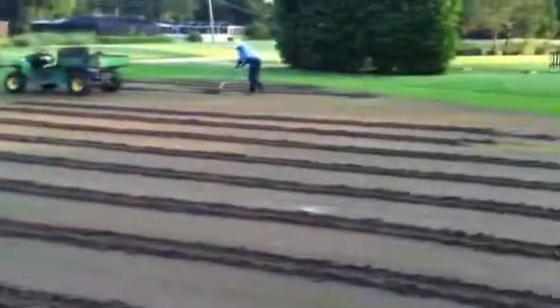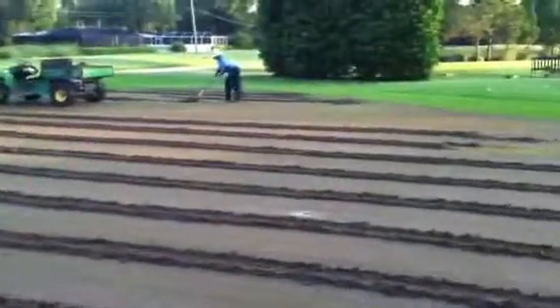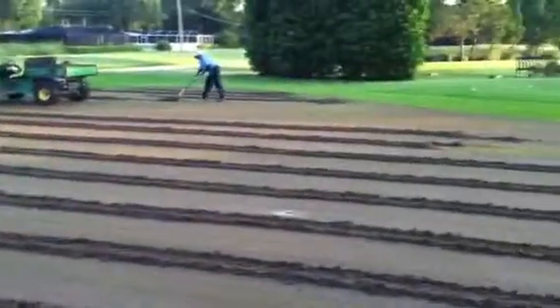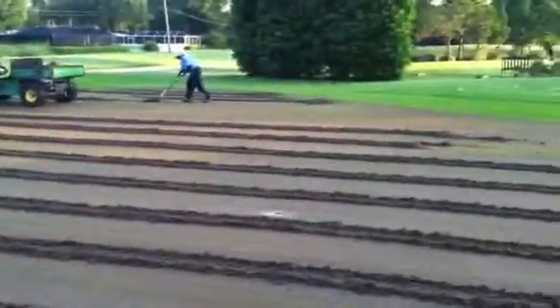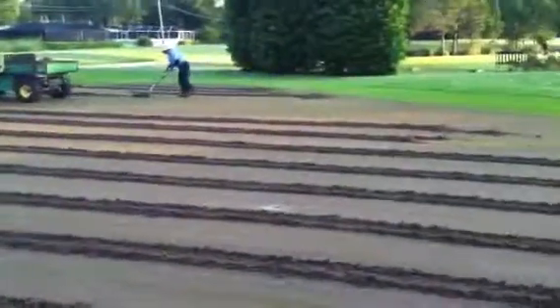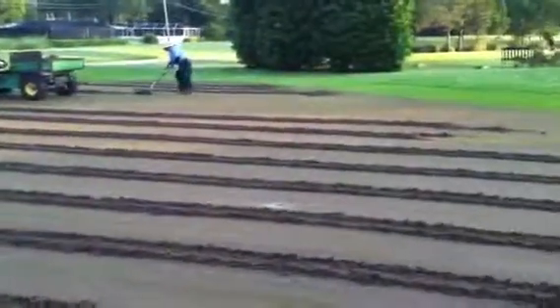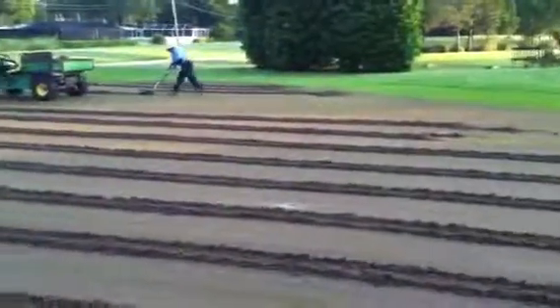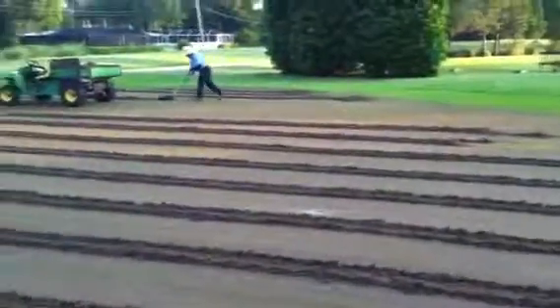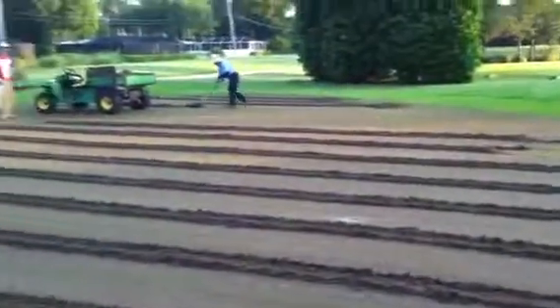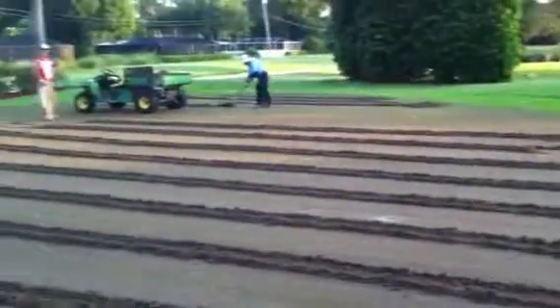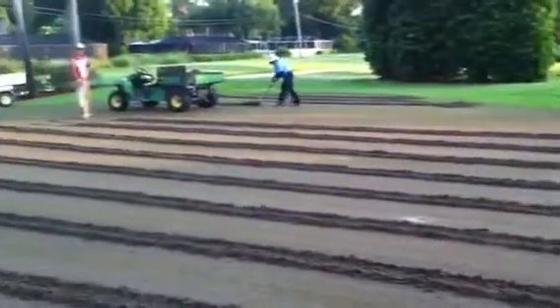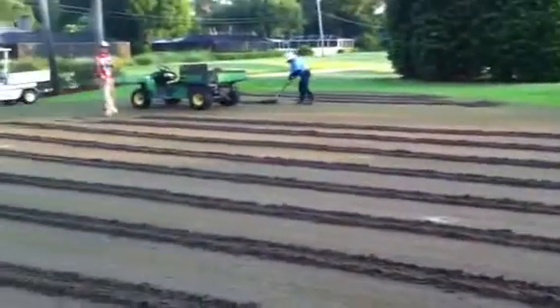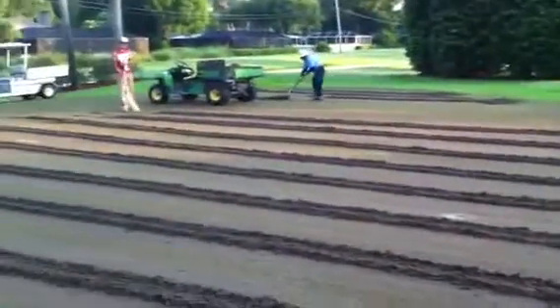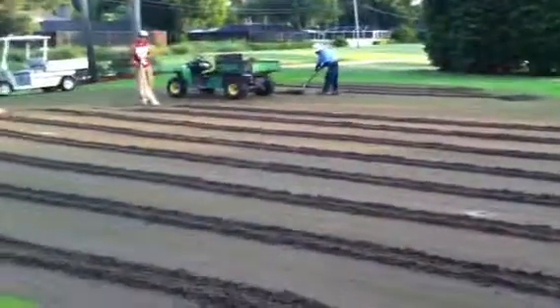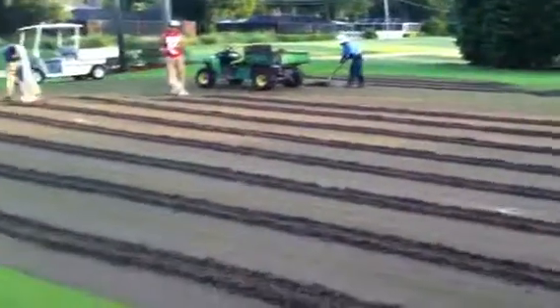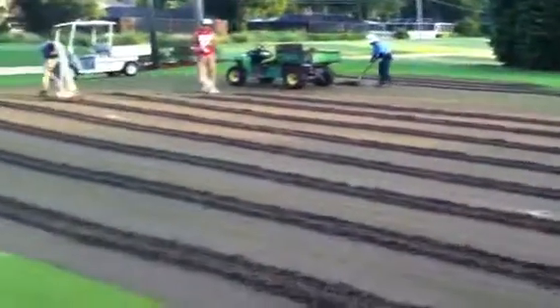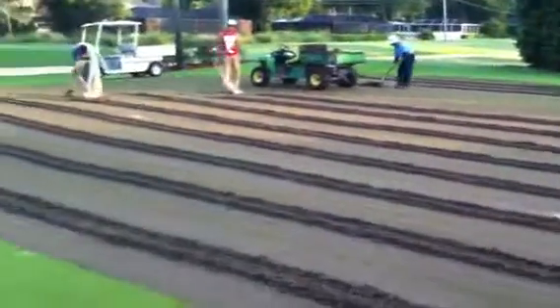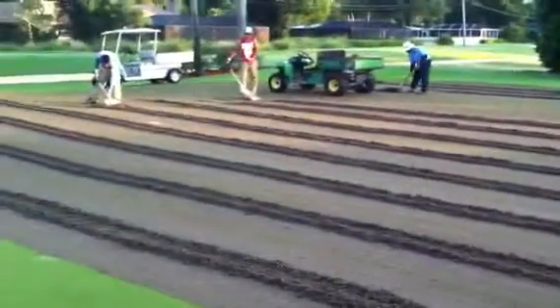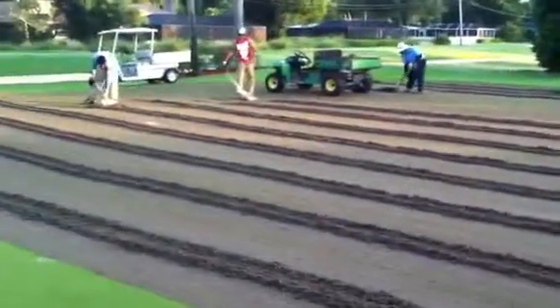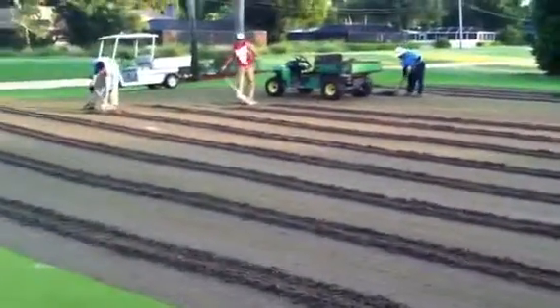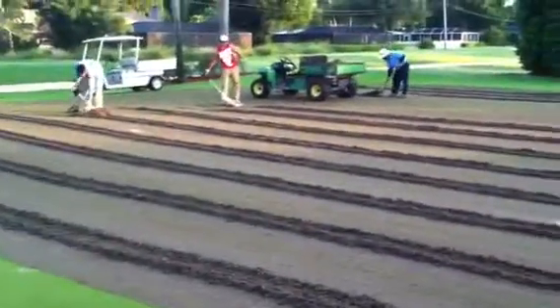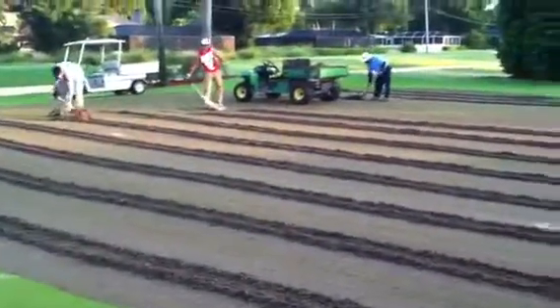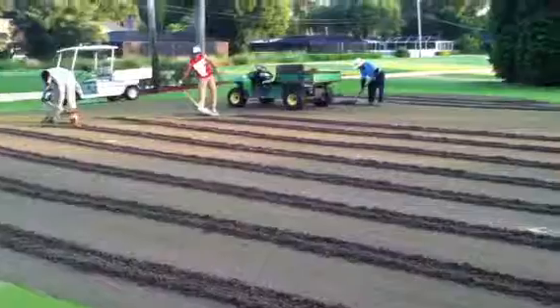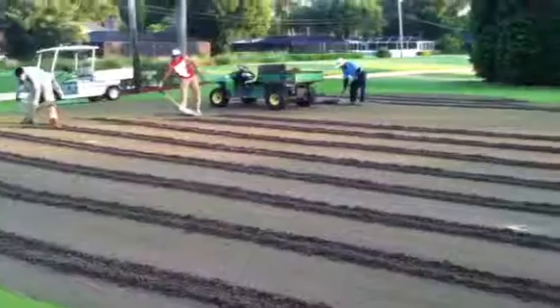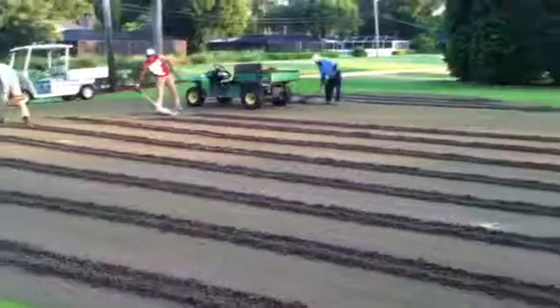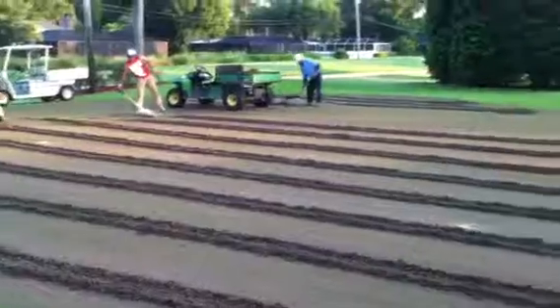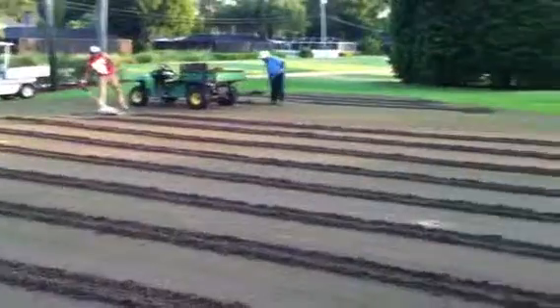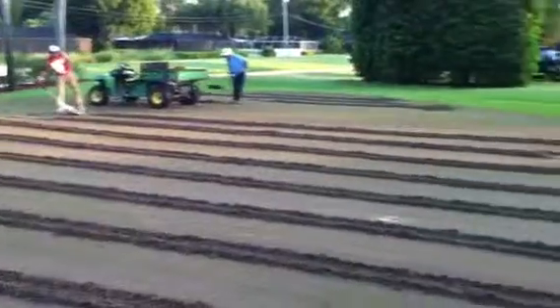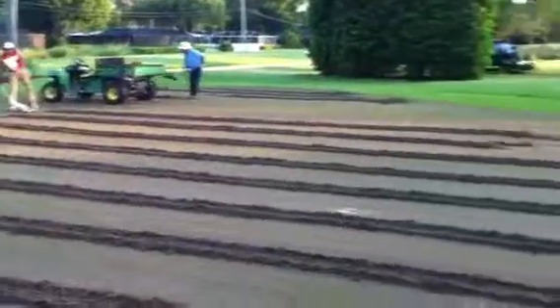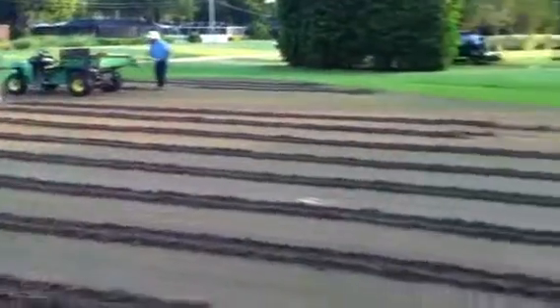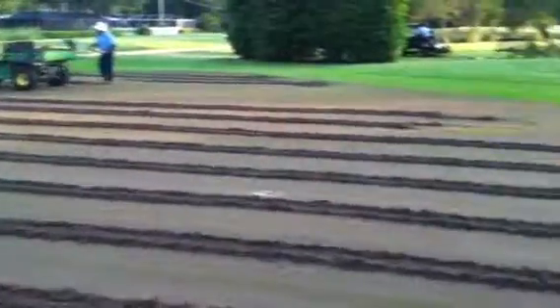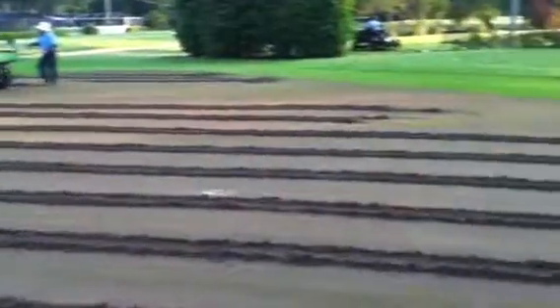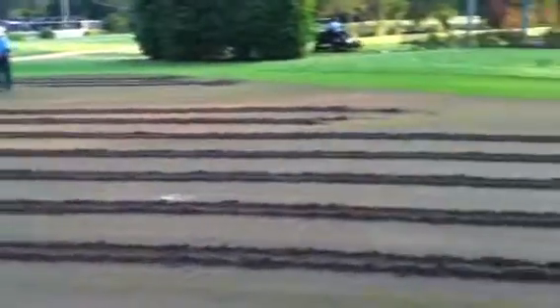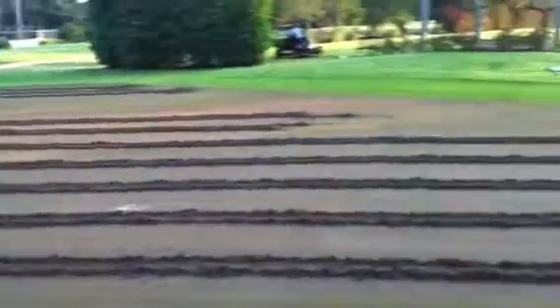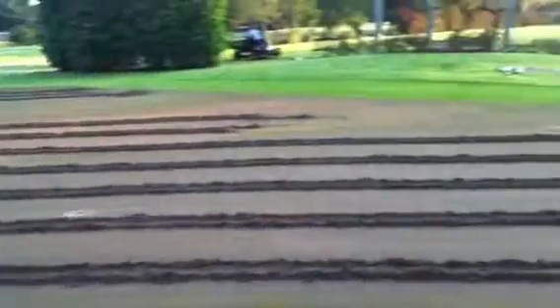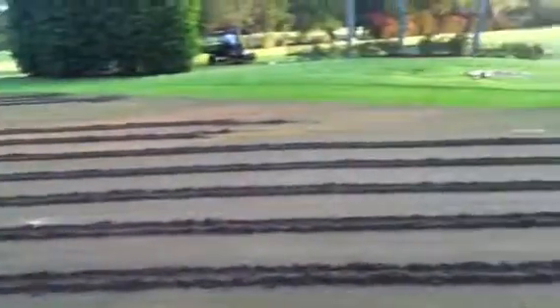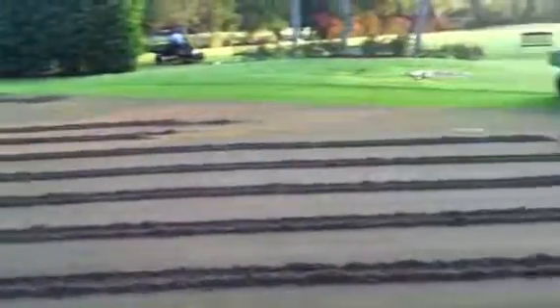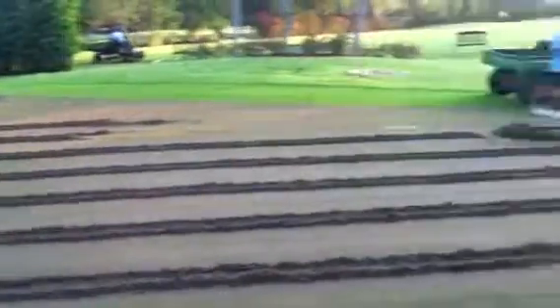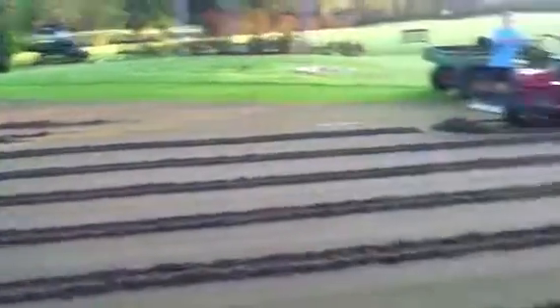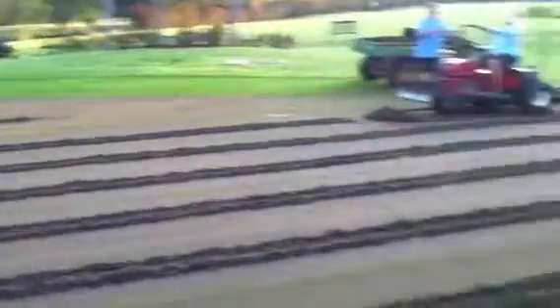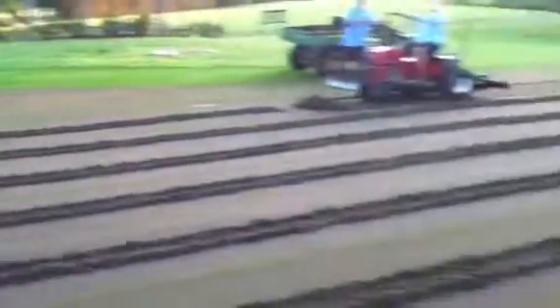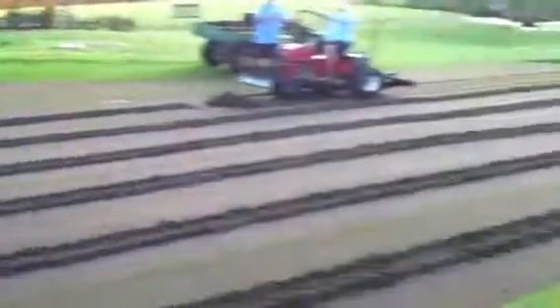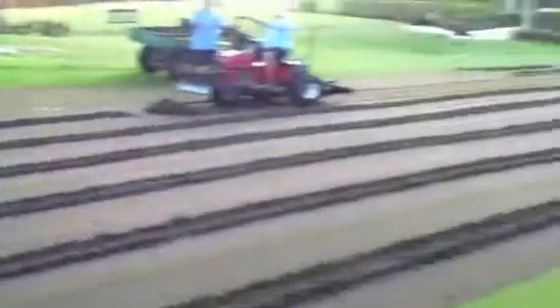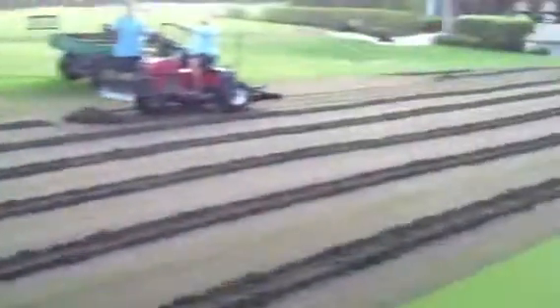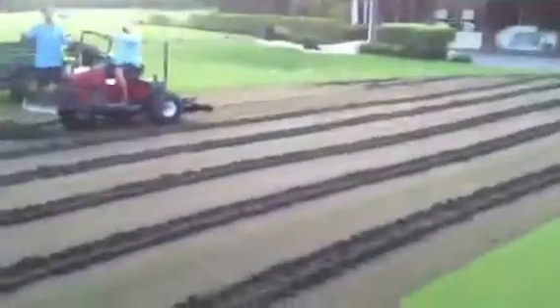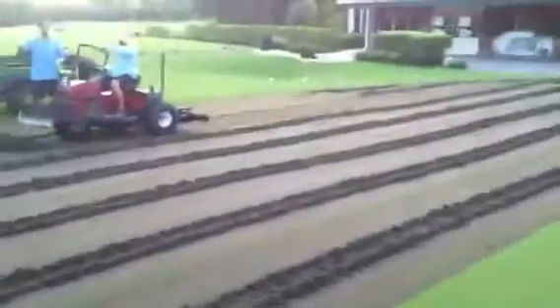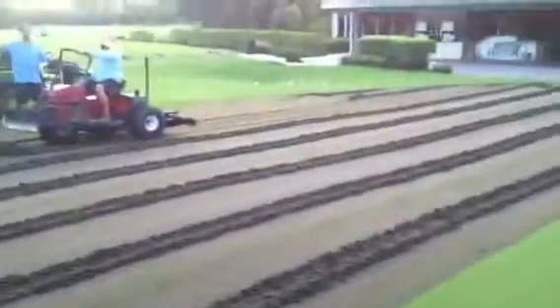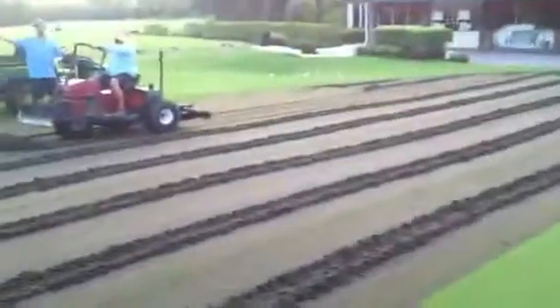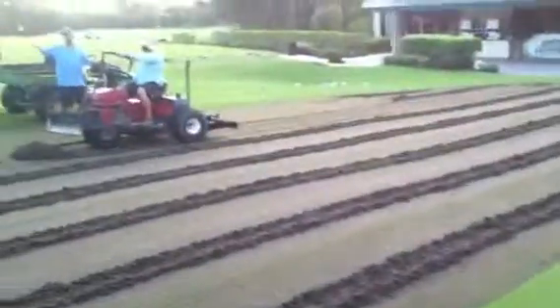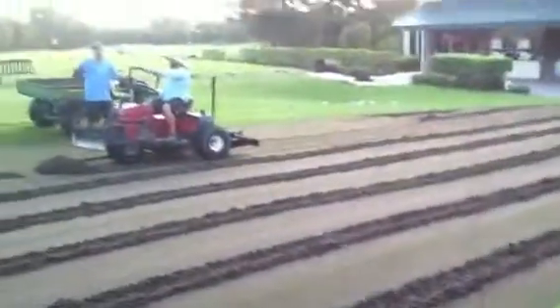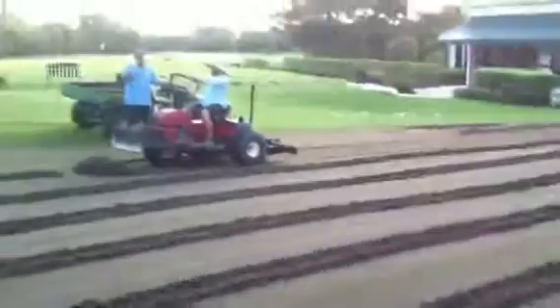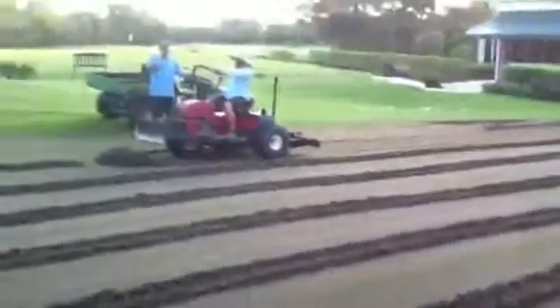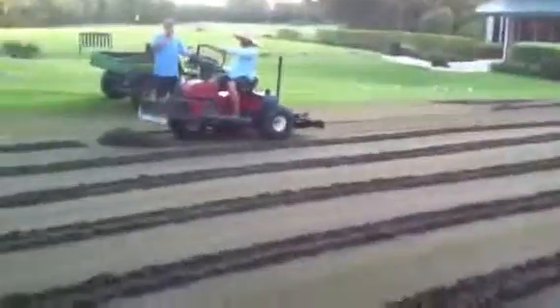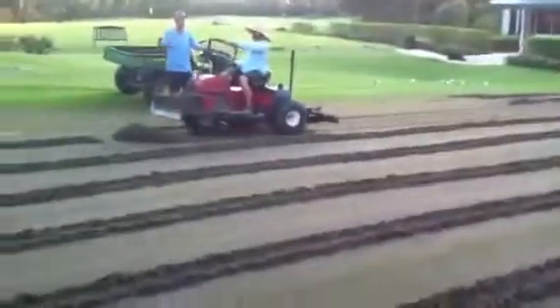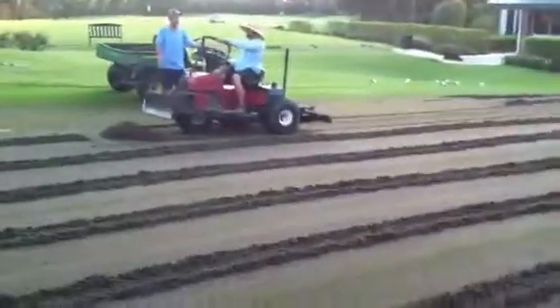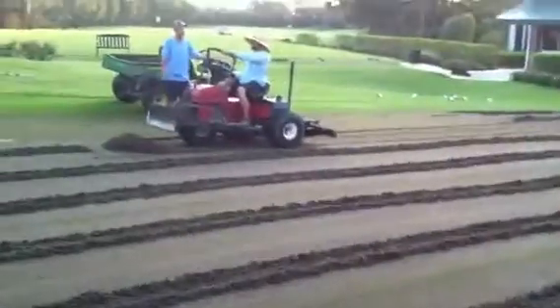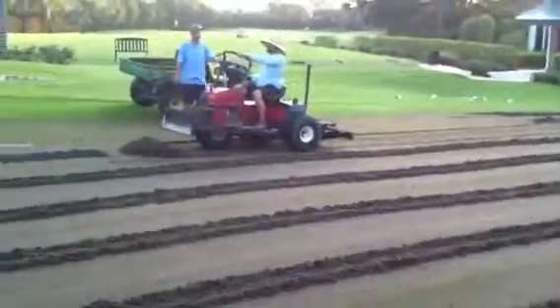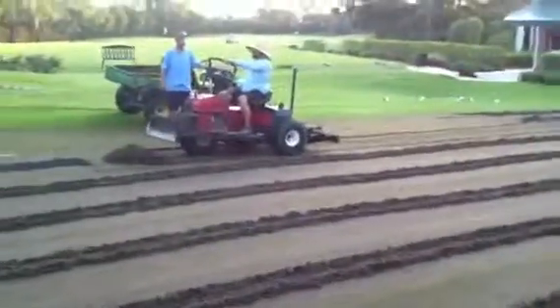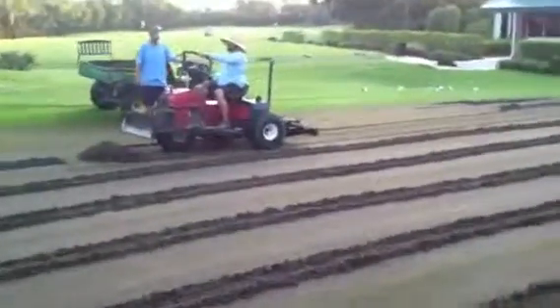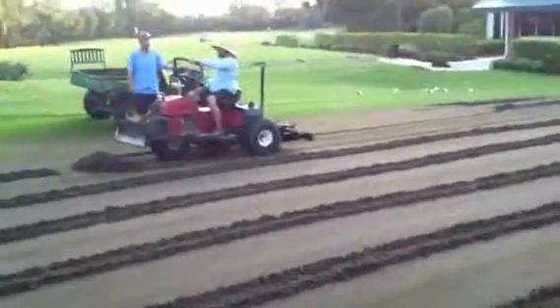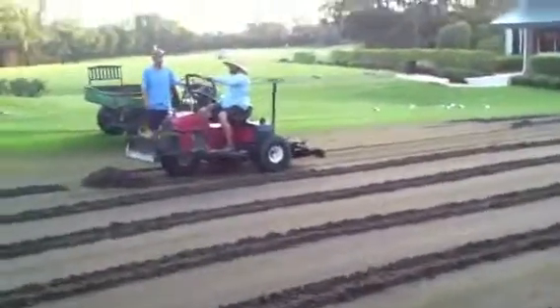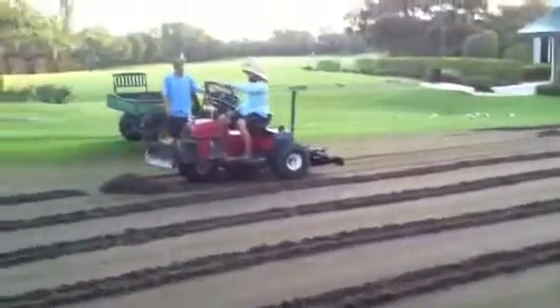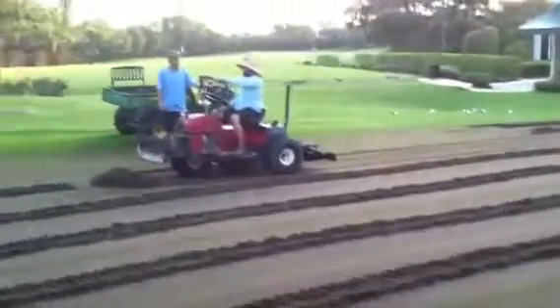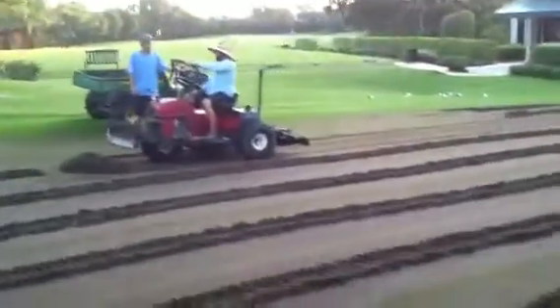Little clean-up process here. Guys just scooping up the plugs, getting rid of that thatch material, just cleaning her up.